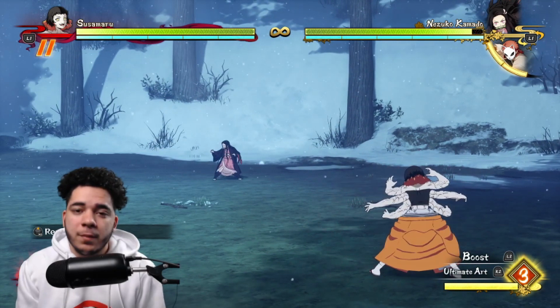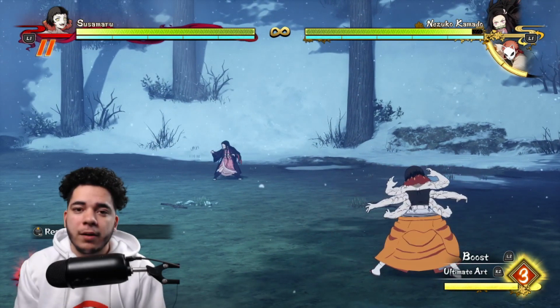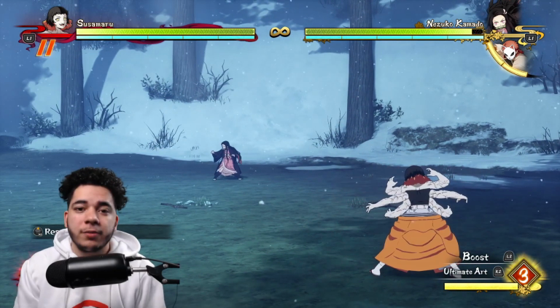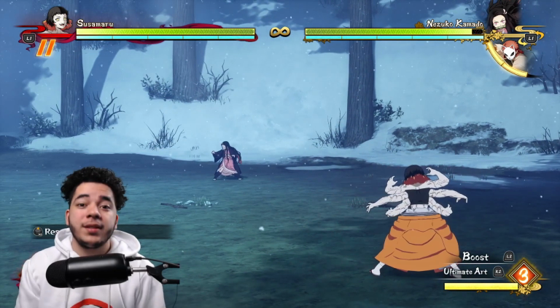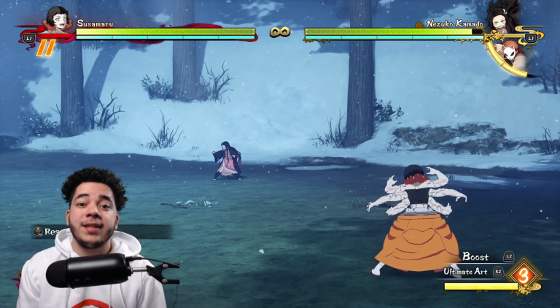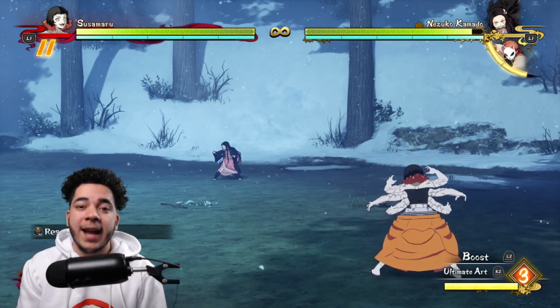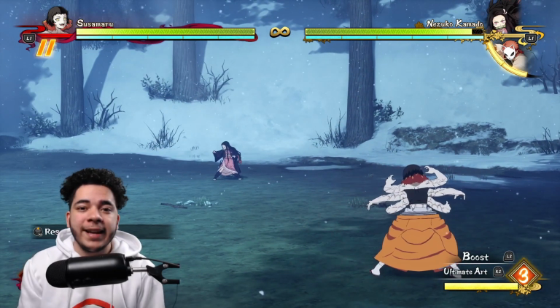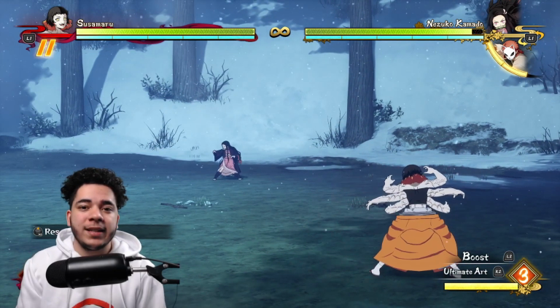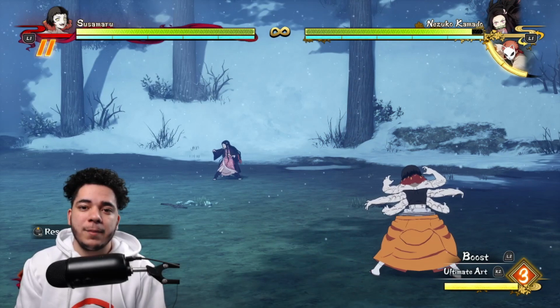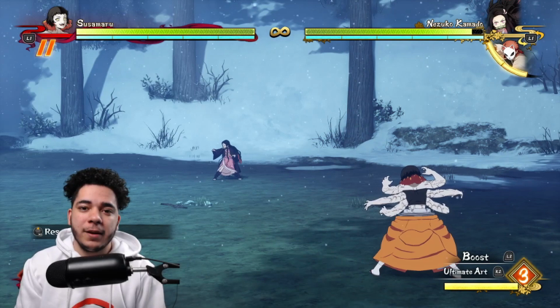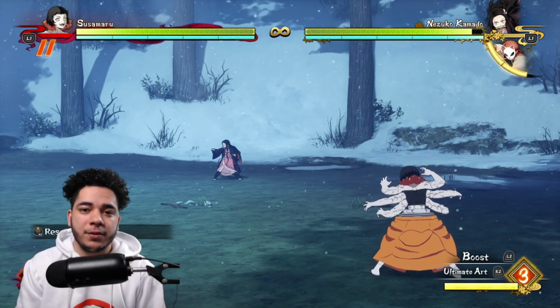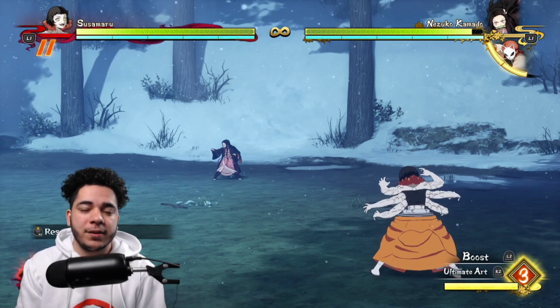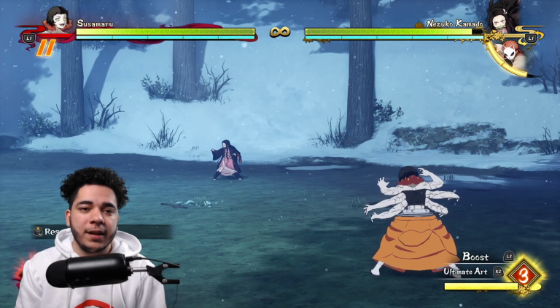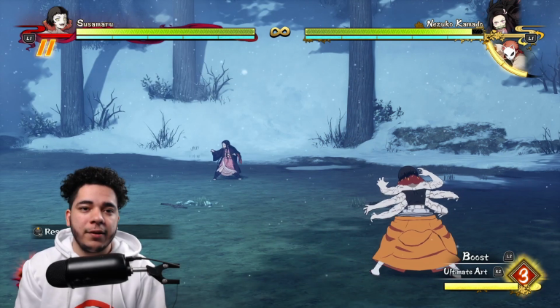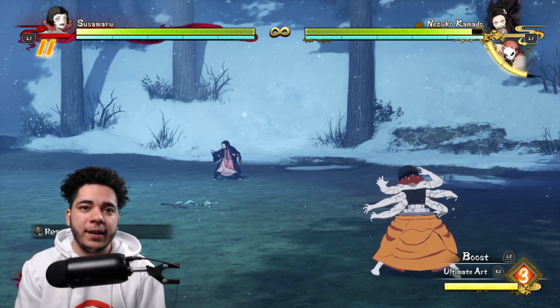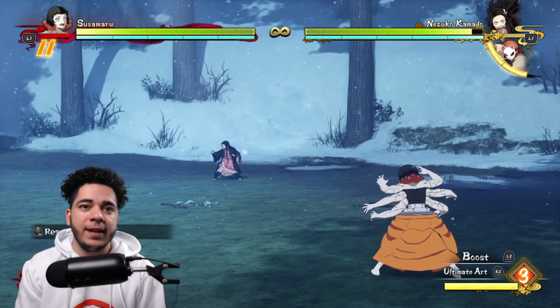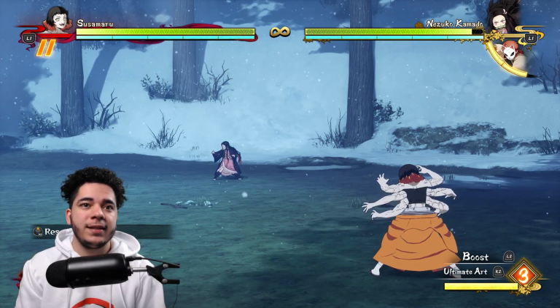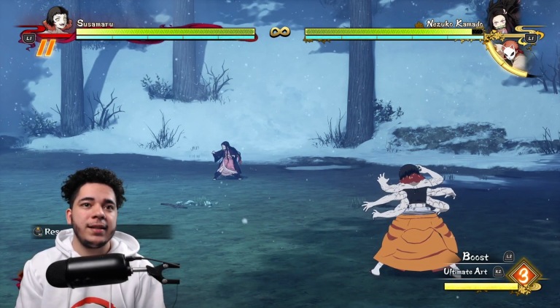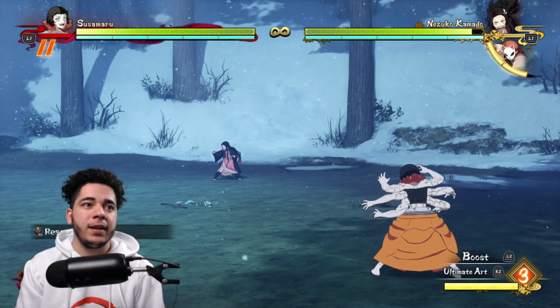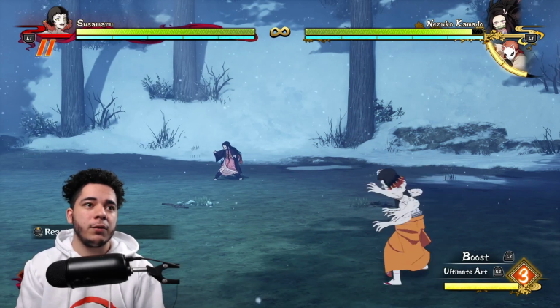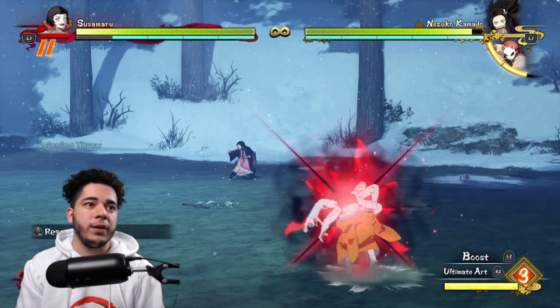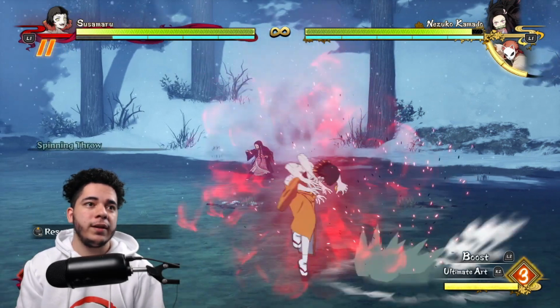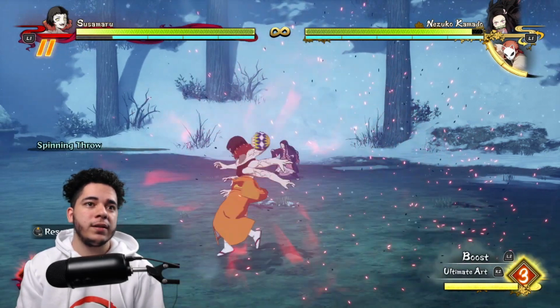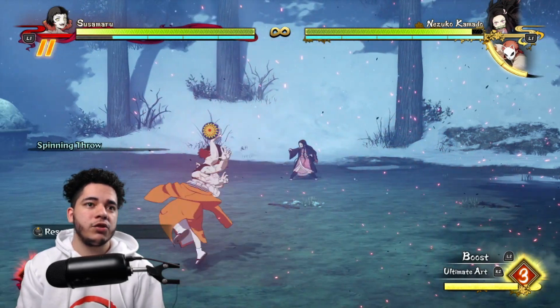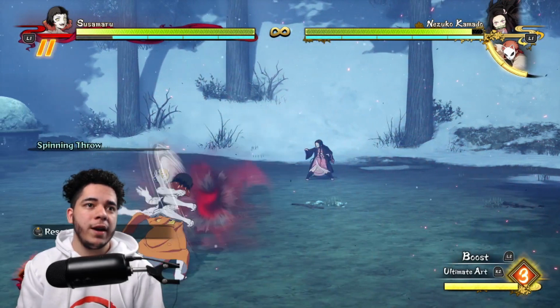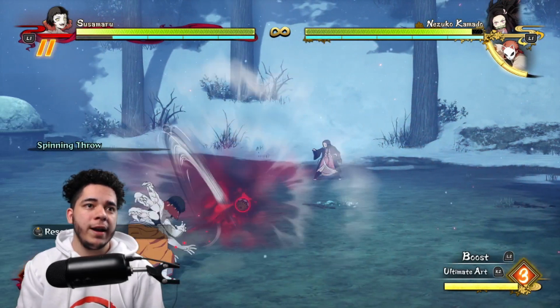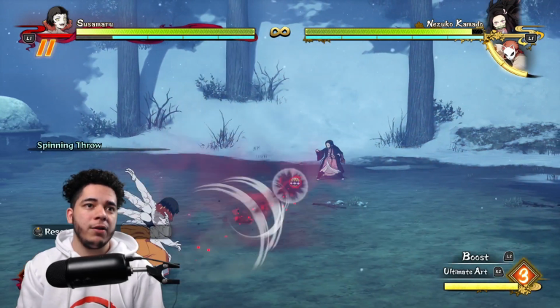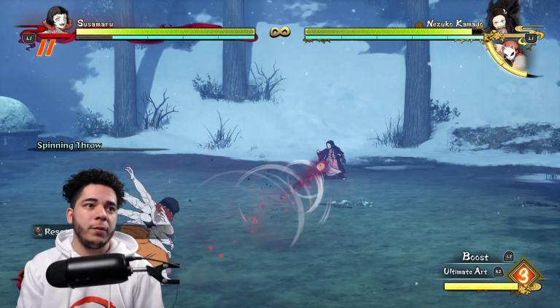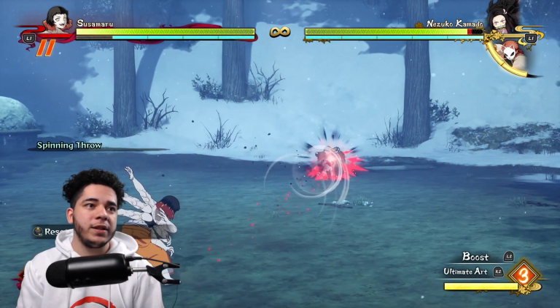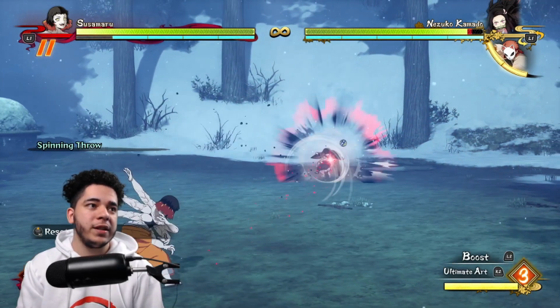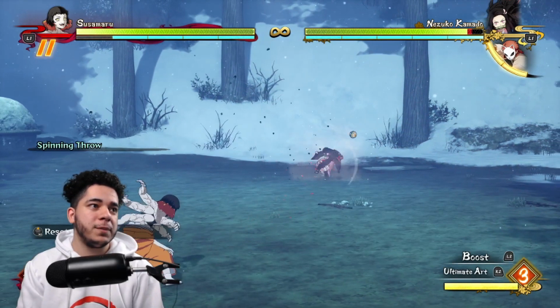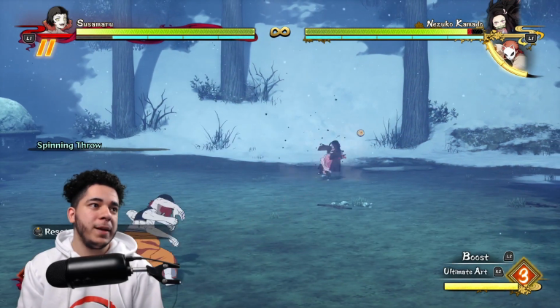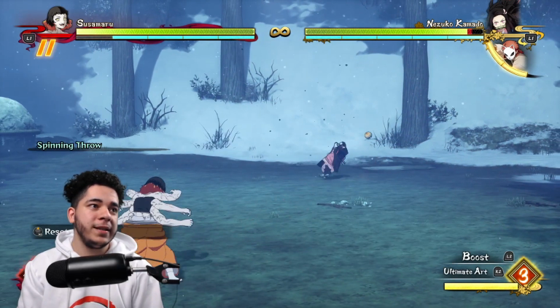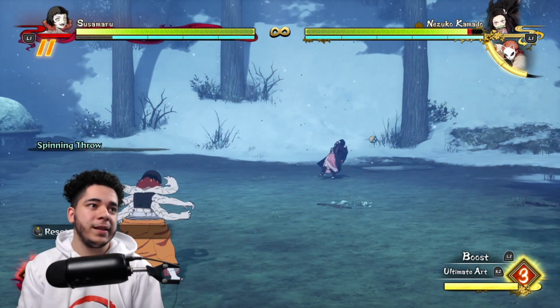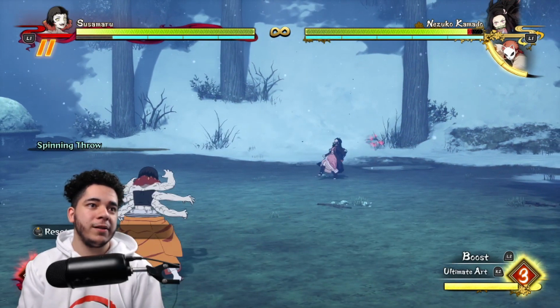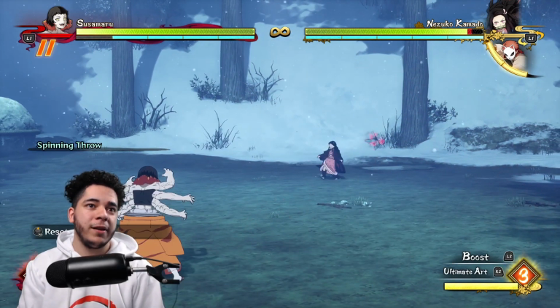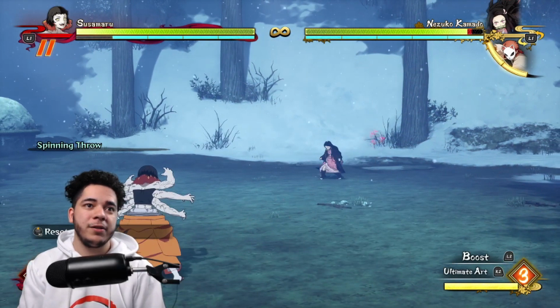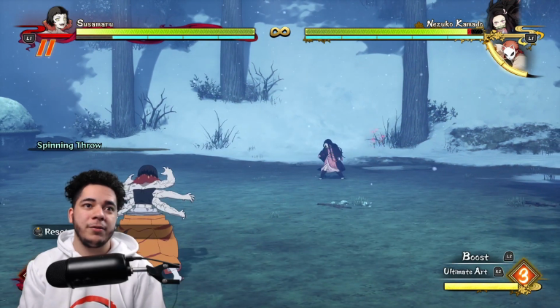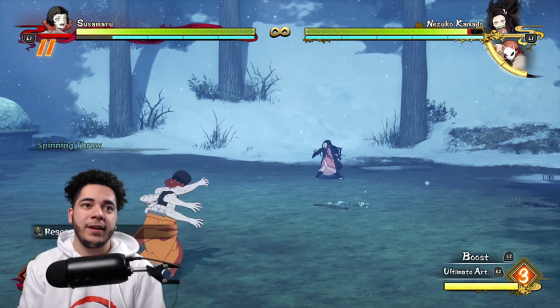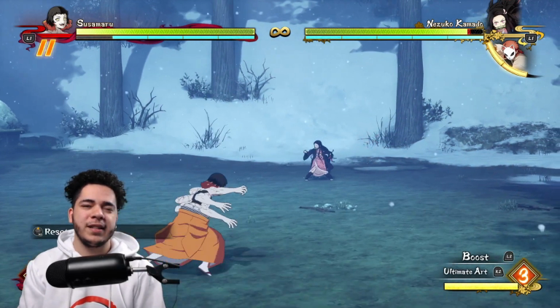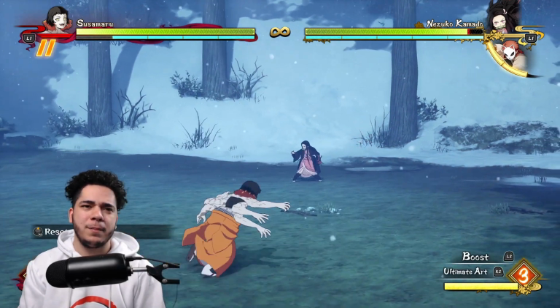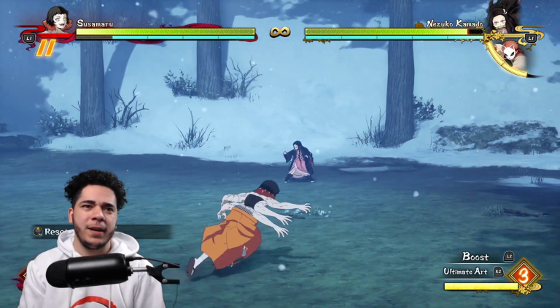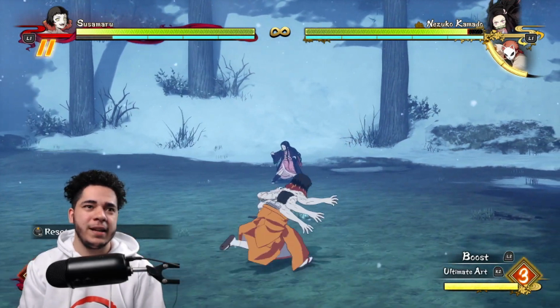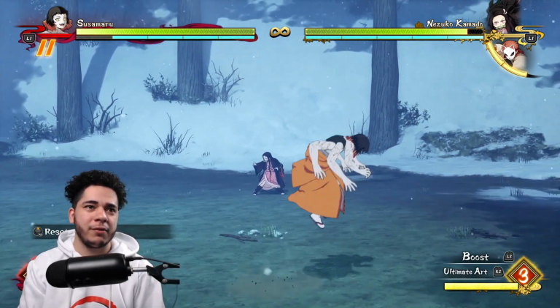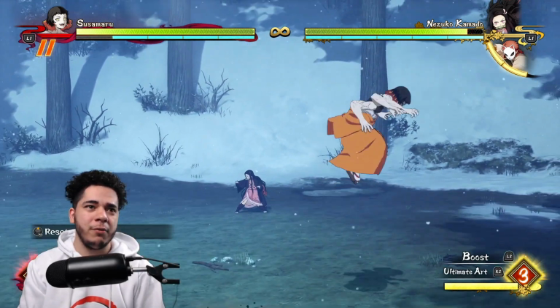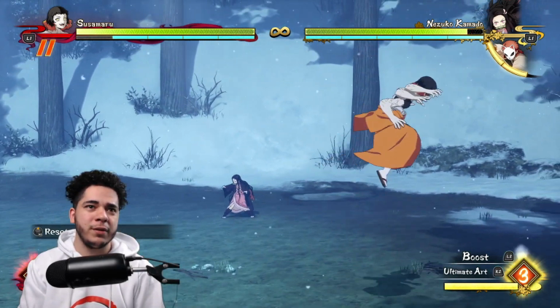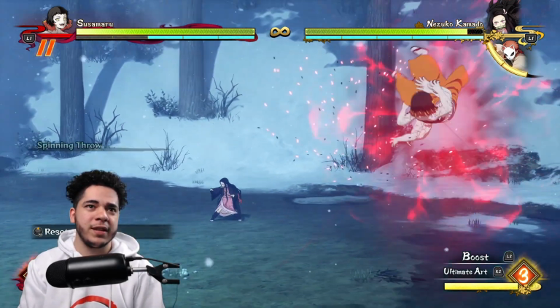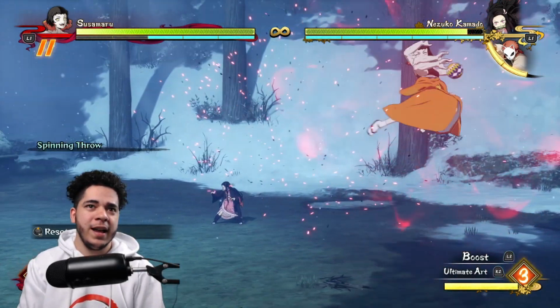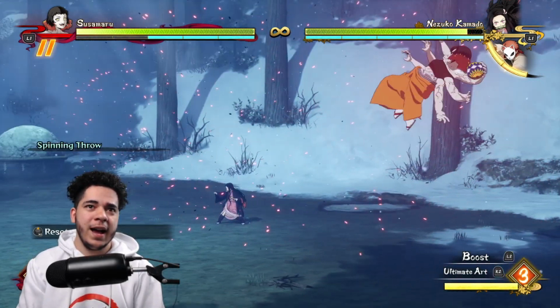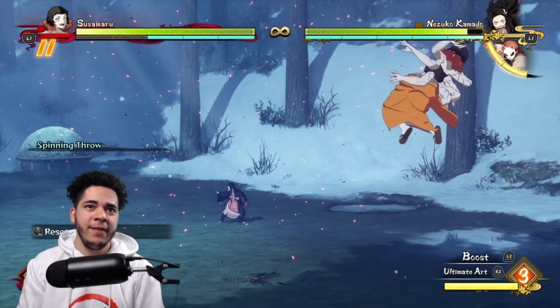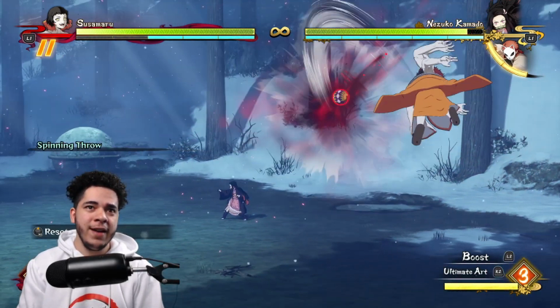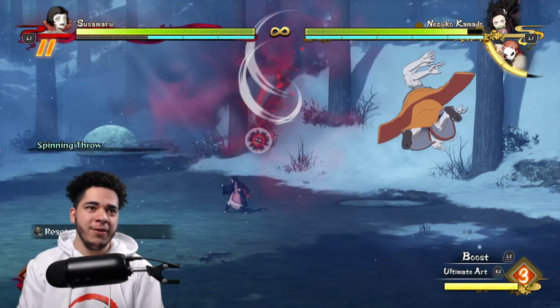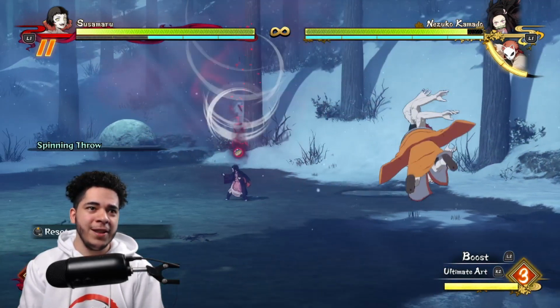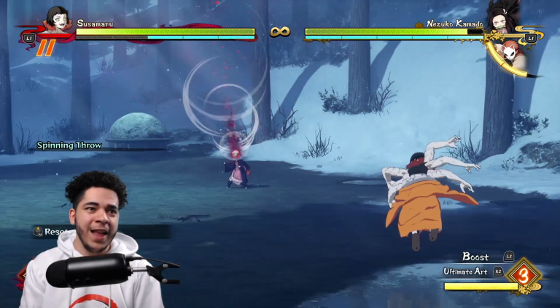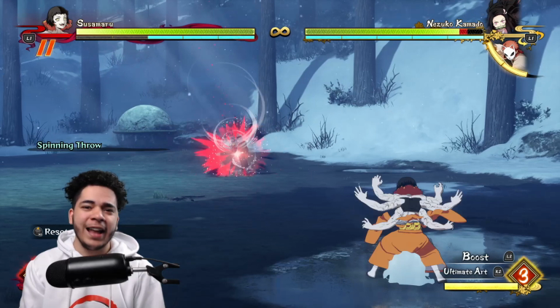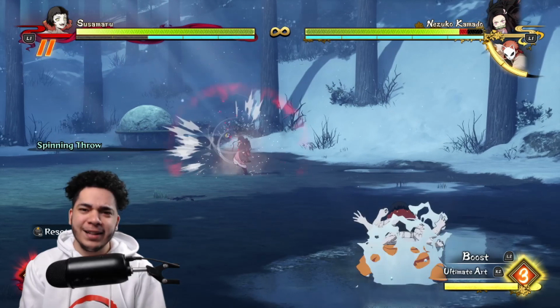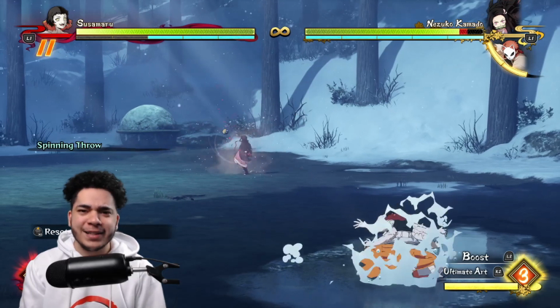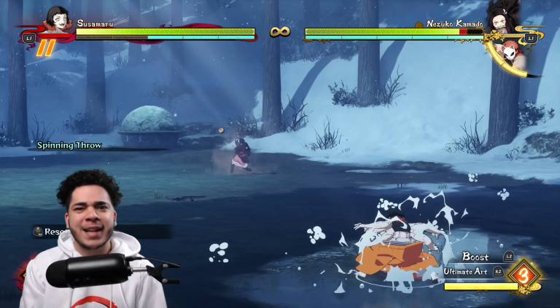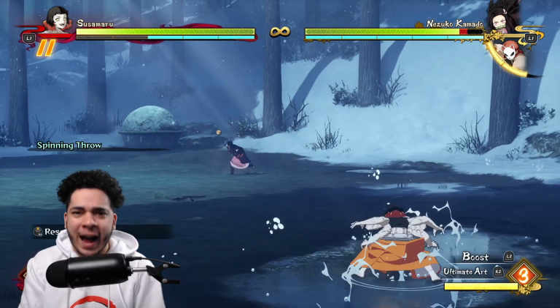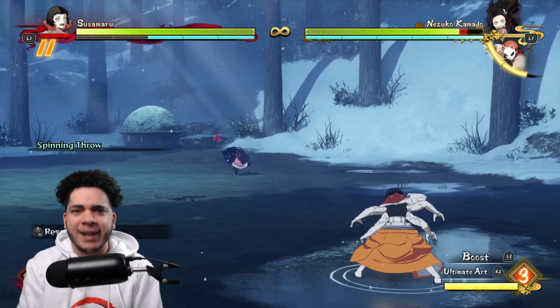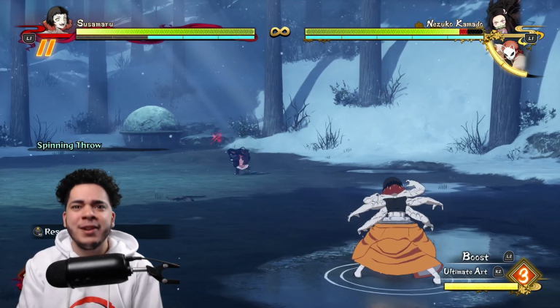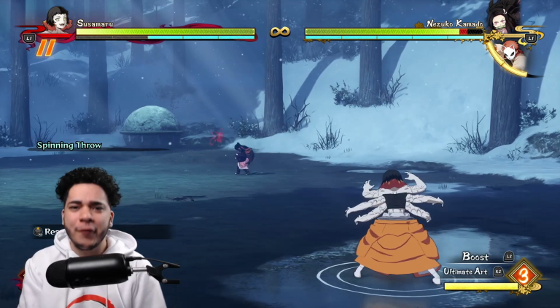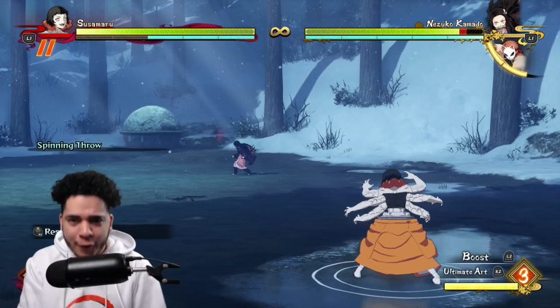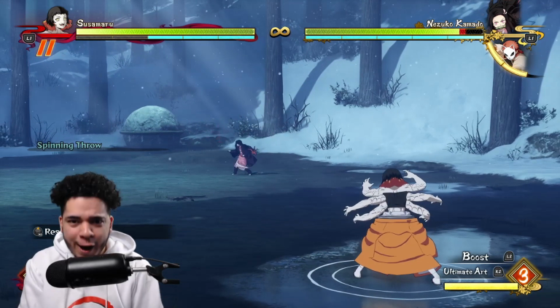Susumaru's second special skill is tilt with triangle, which is basically her doing a spinning throw — and I'm not gonna lie, it looks kinda fresh!